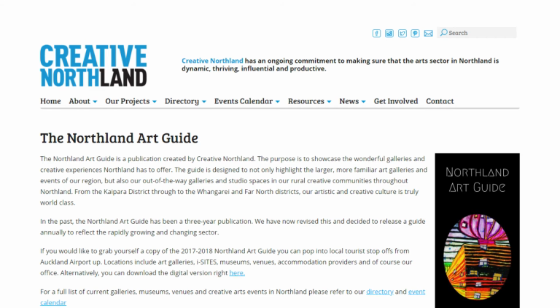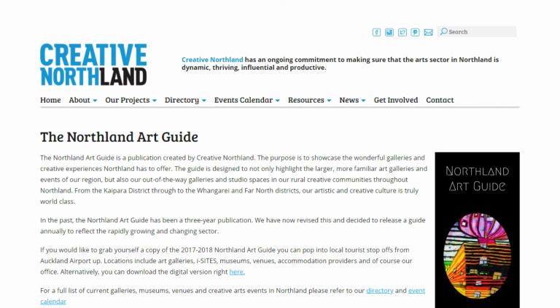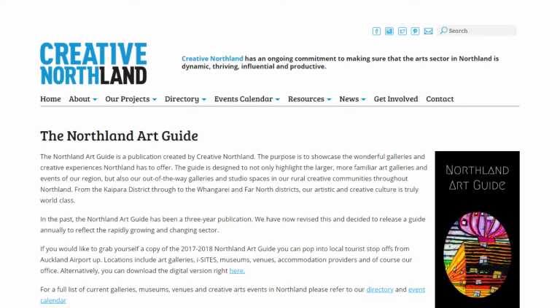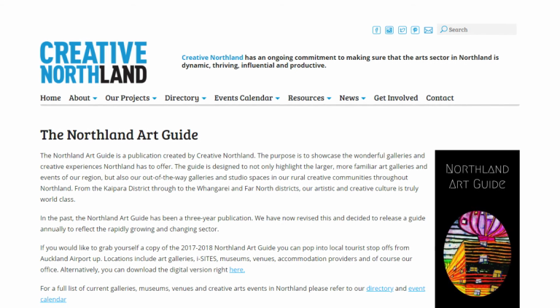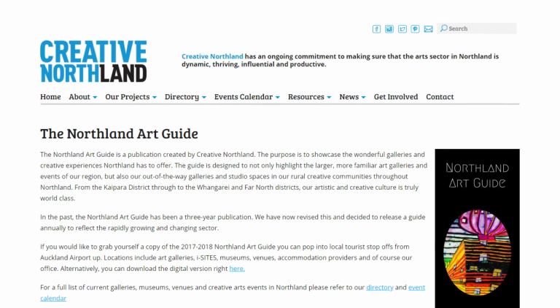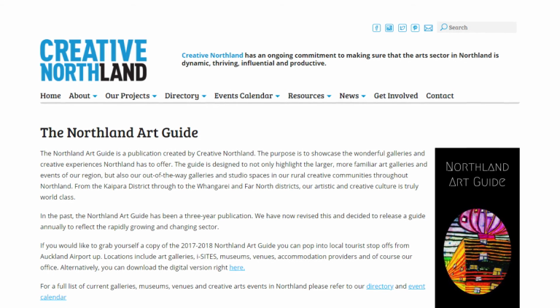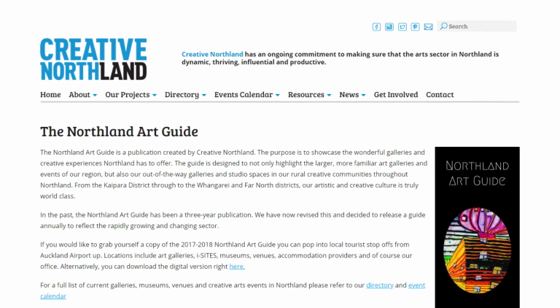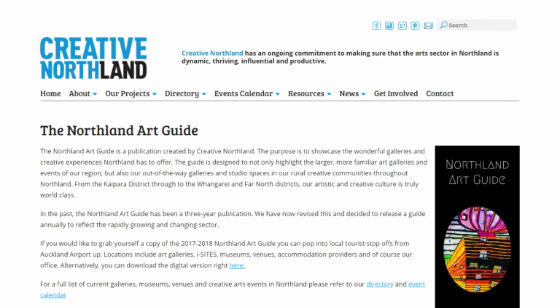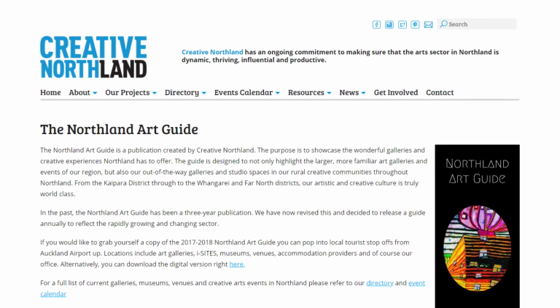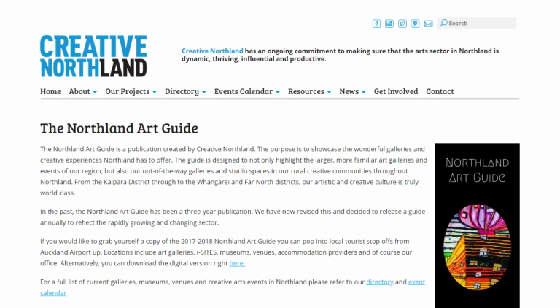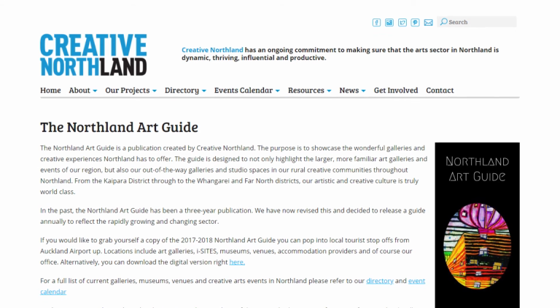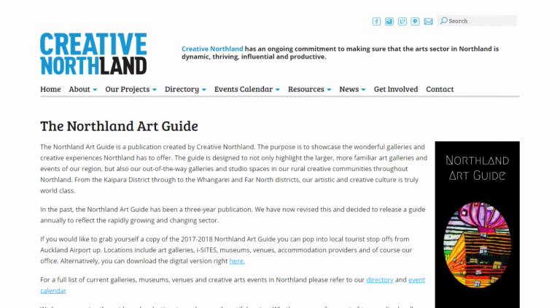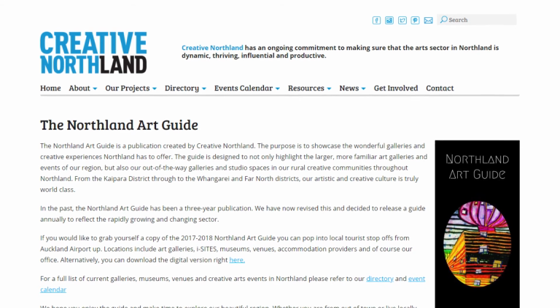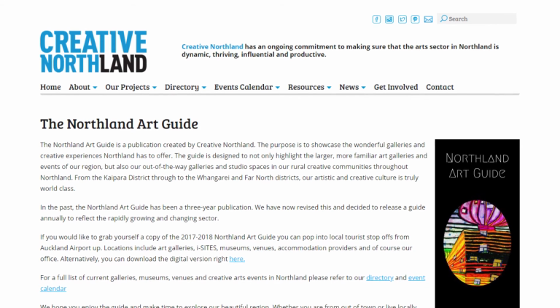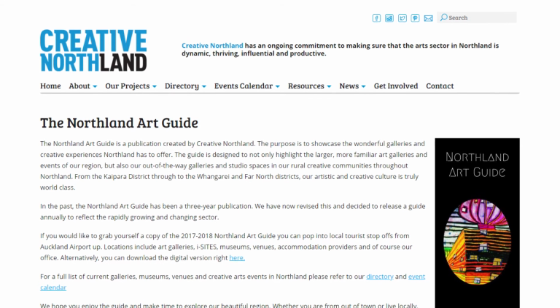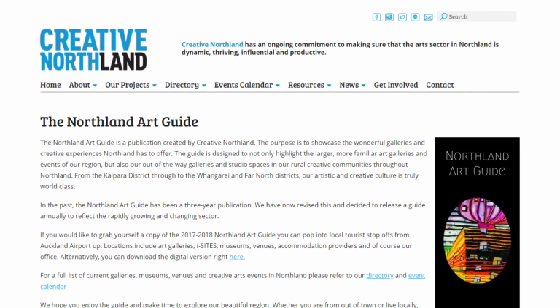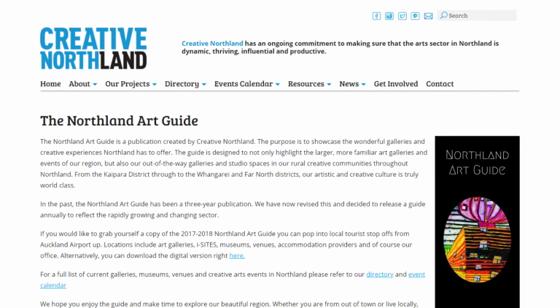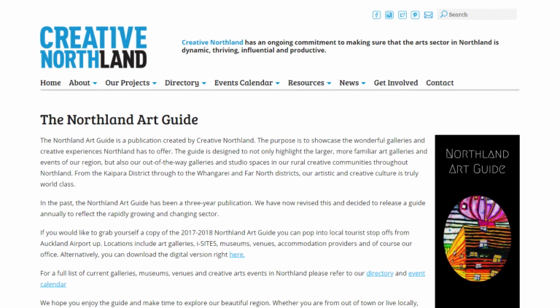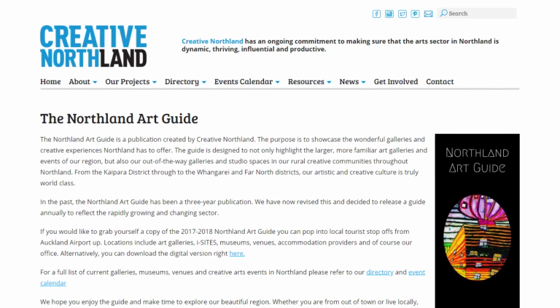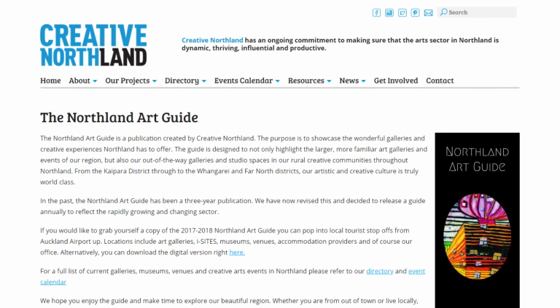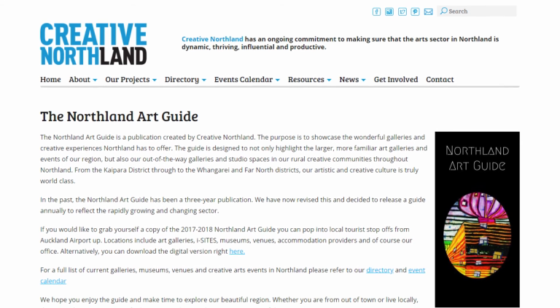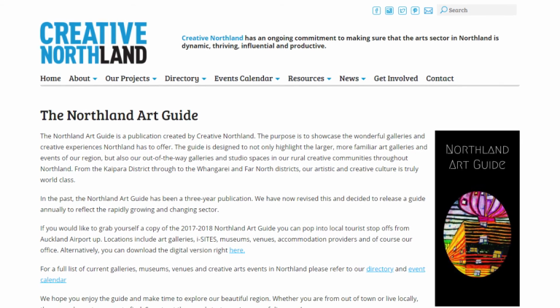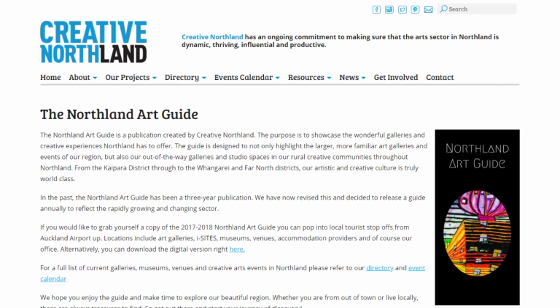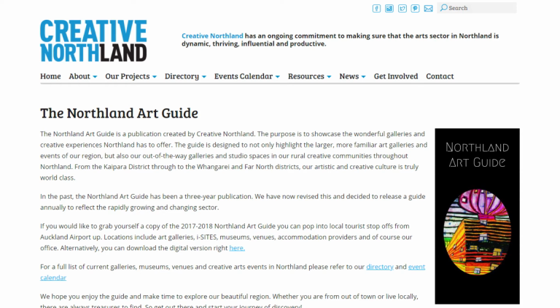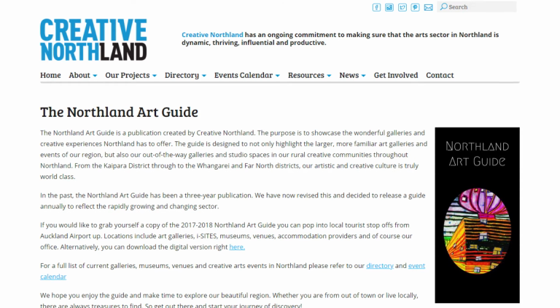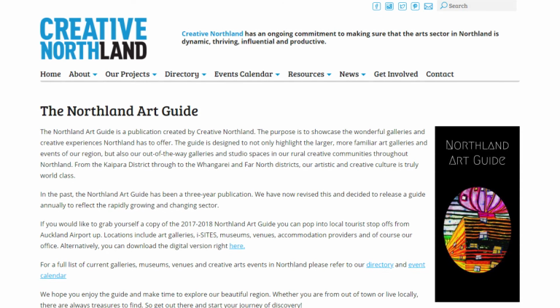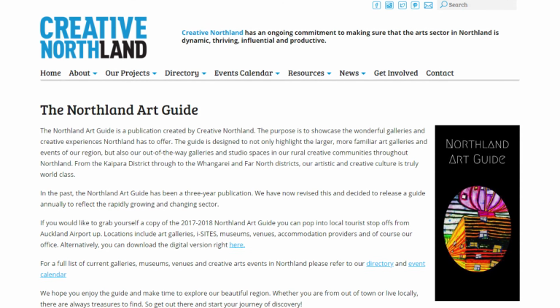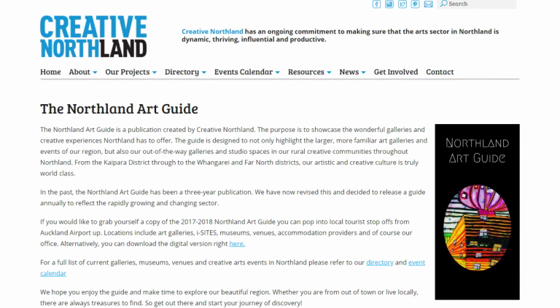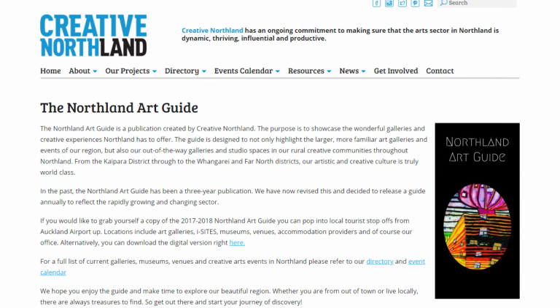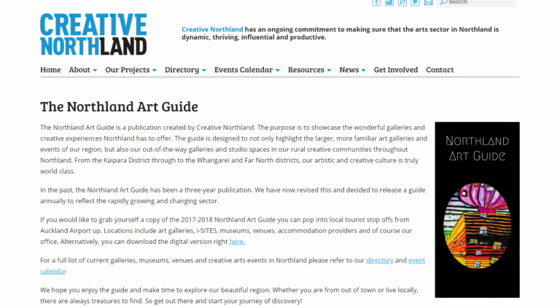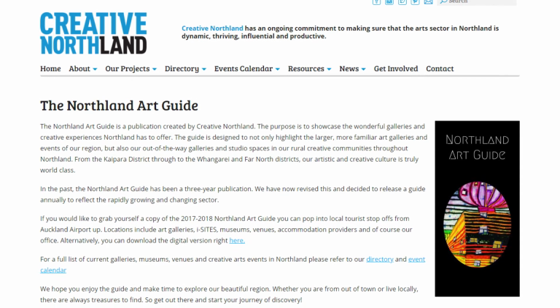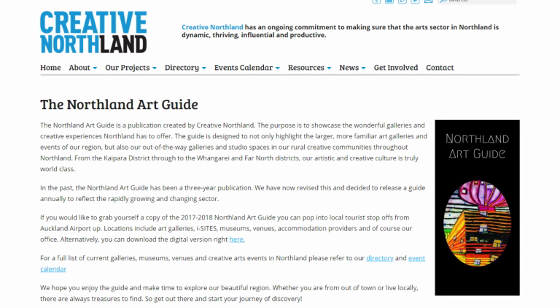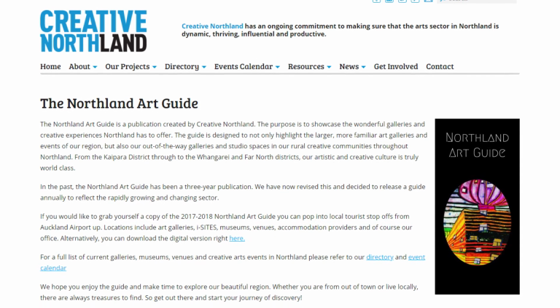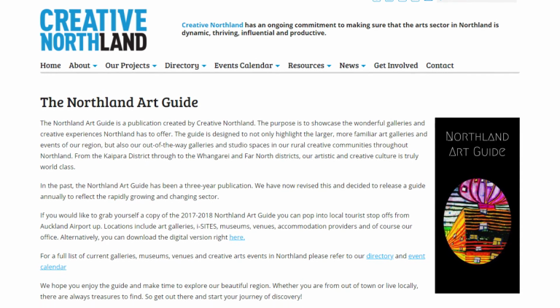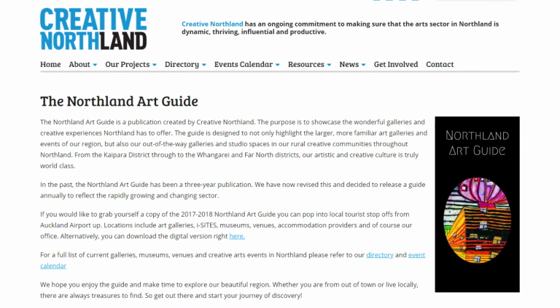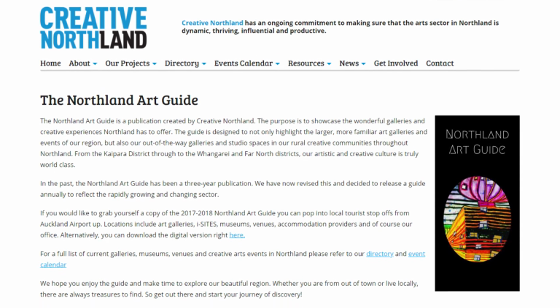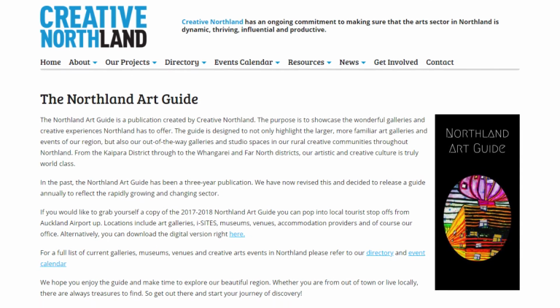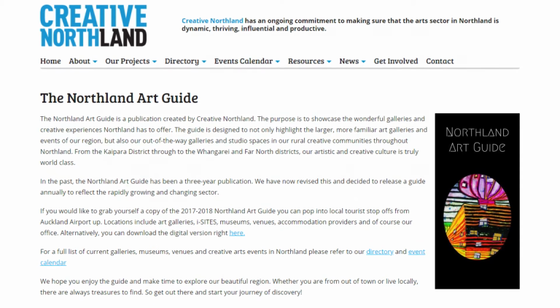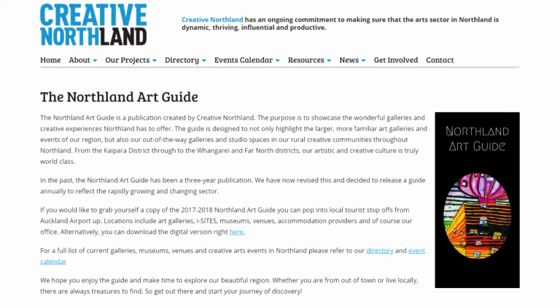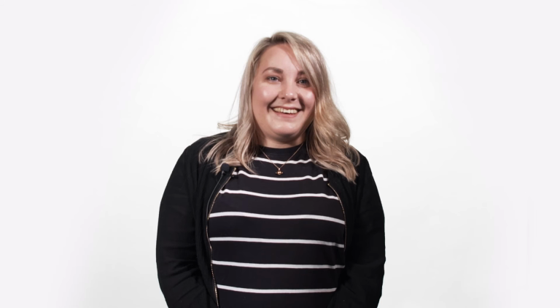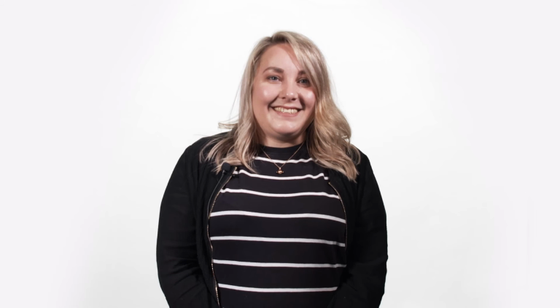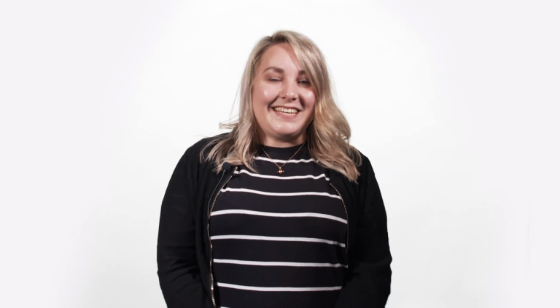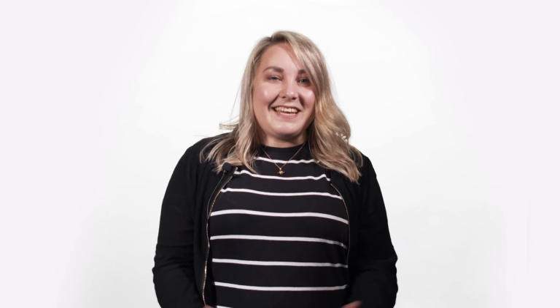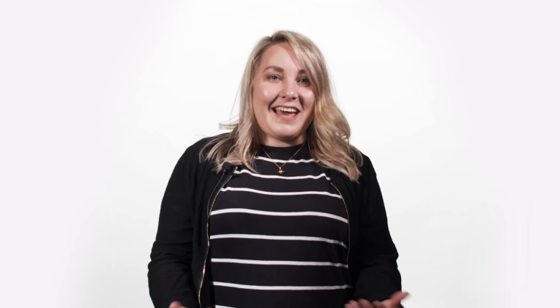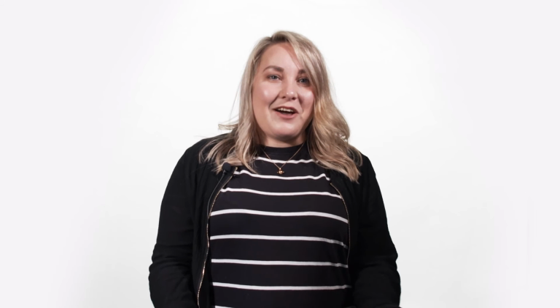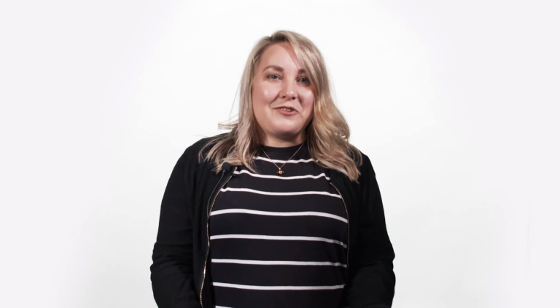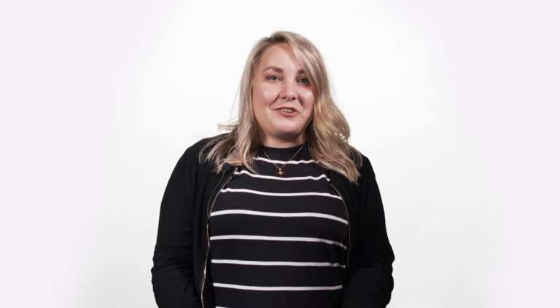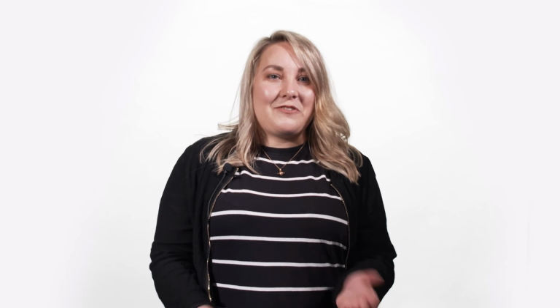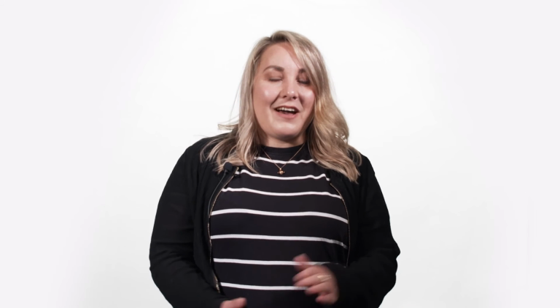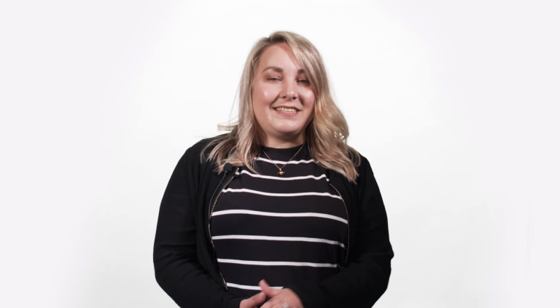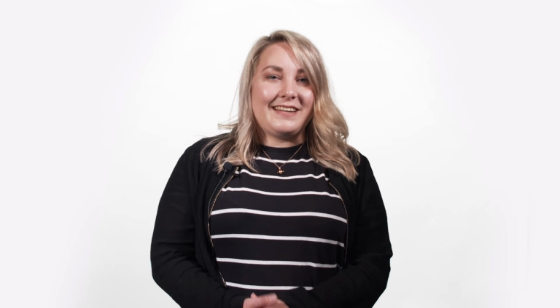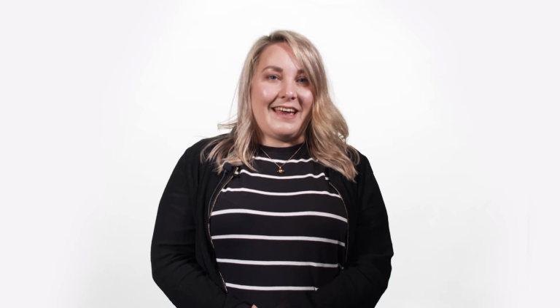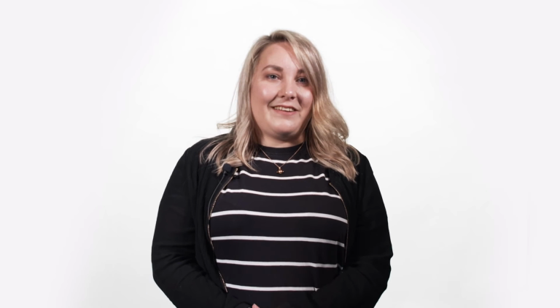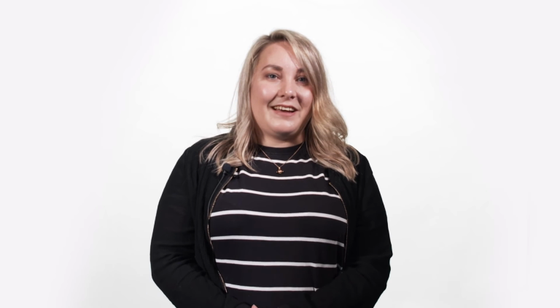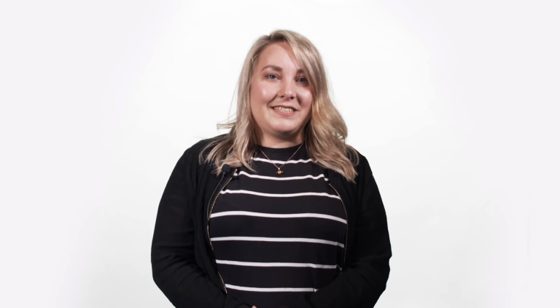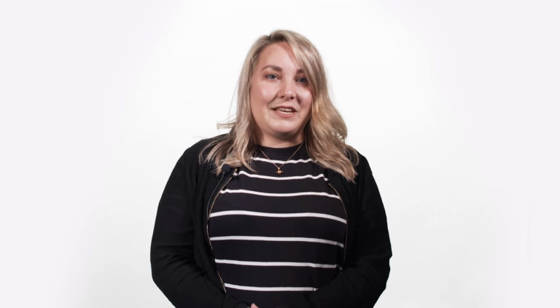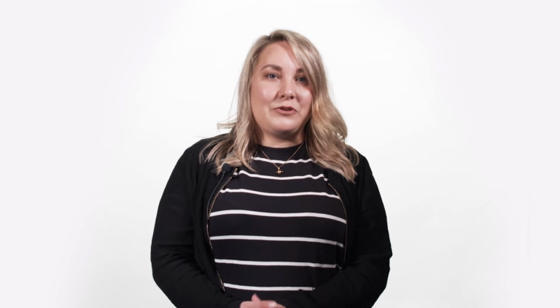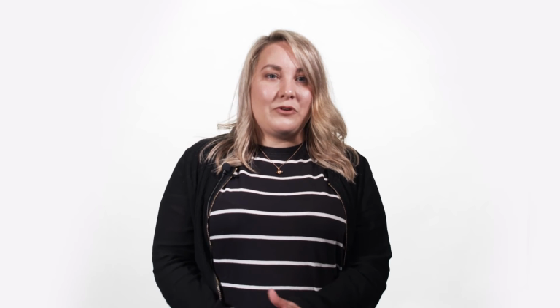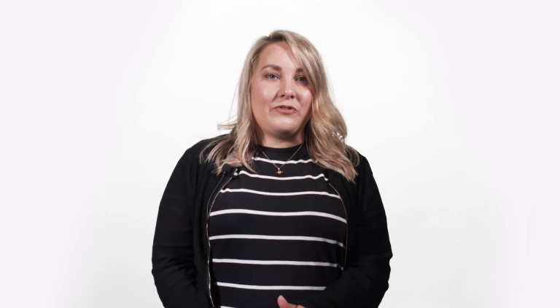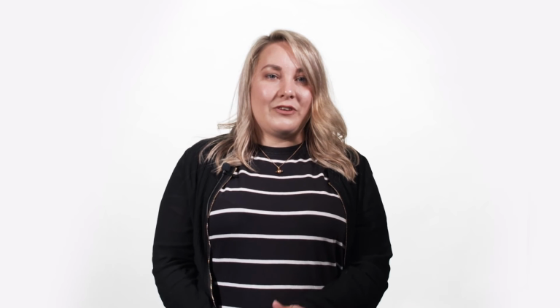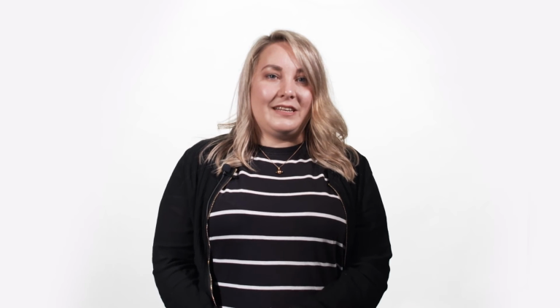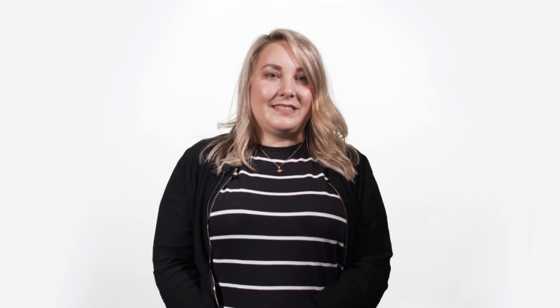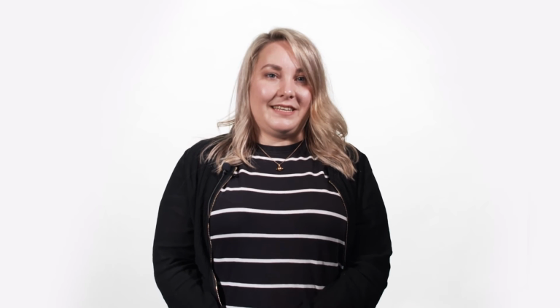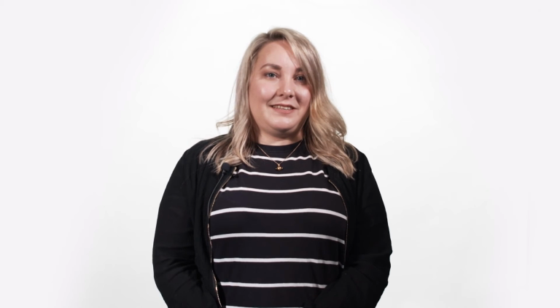The Northland Art Guide is also online, giving you free digital advertising space. Check it out or enquire today on how to get your free listing.